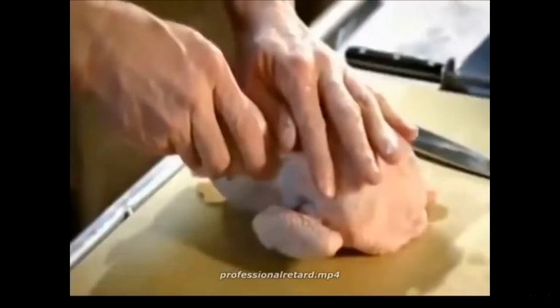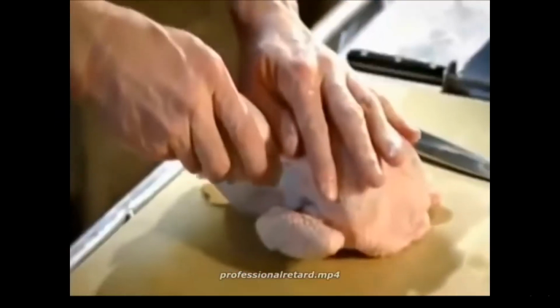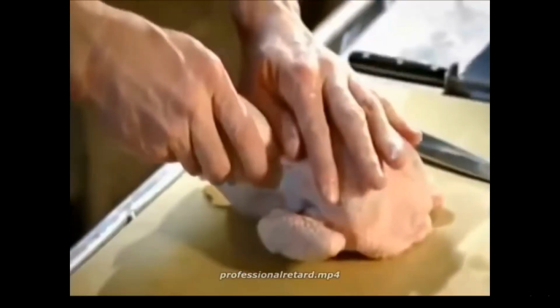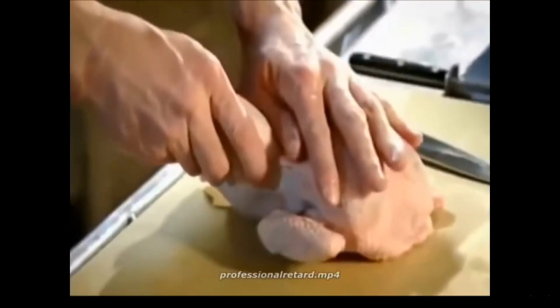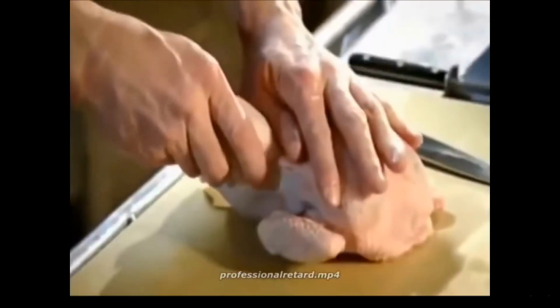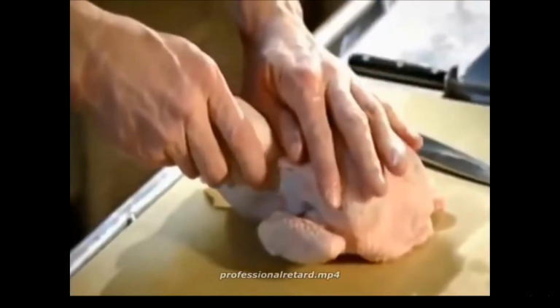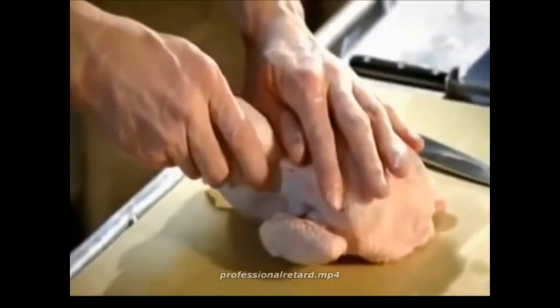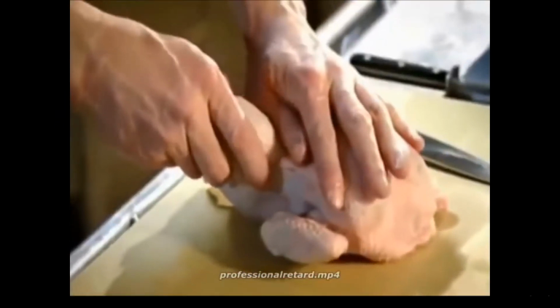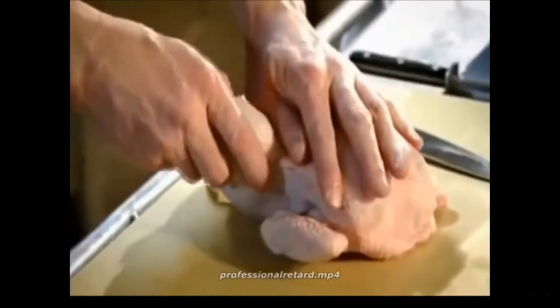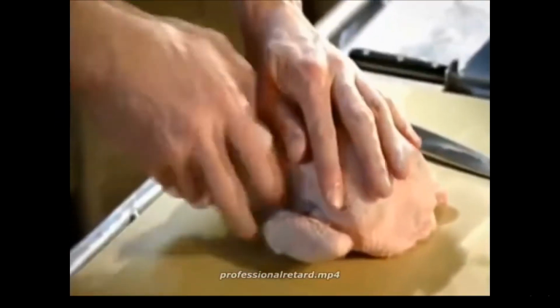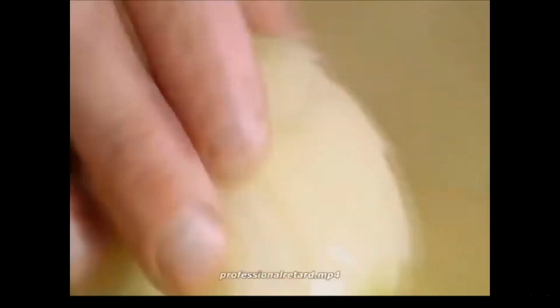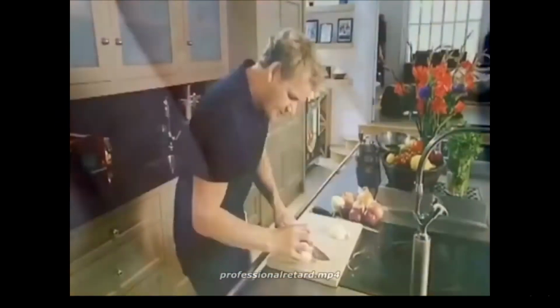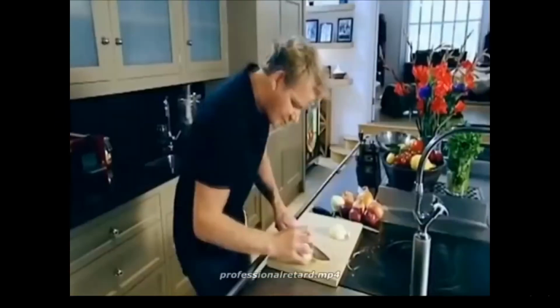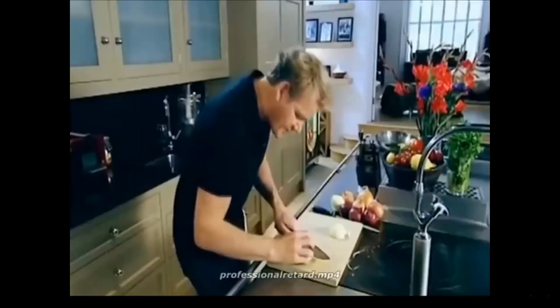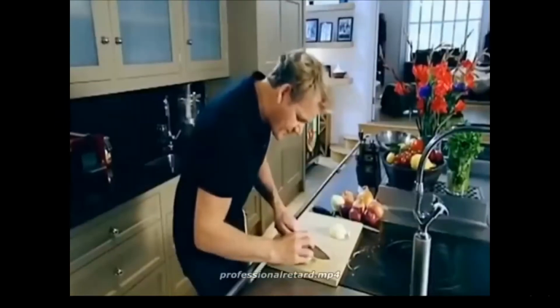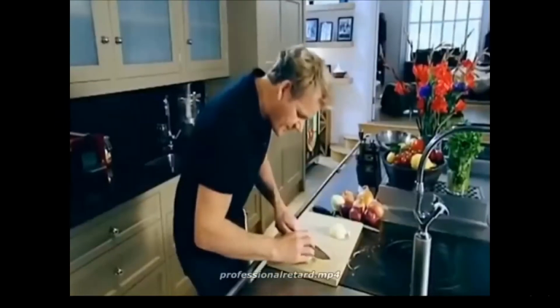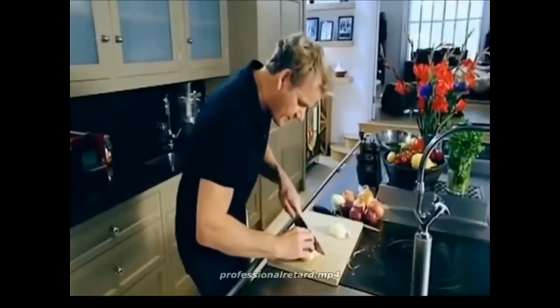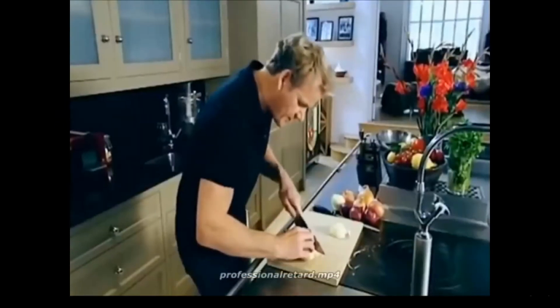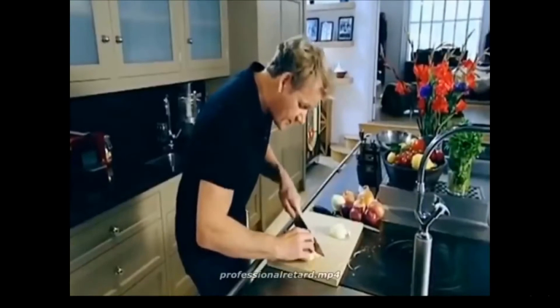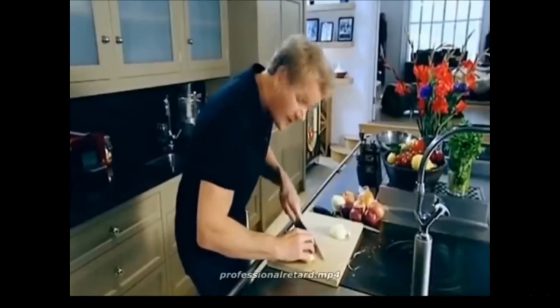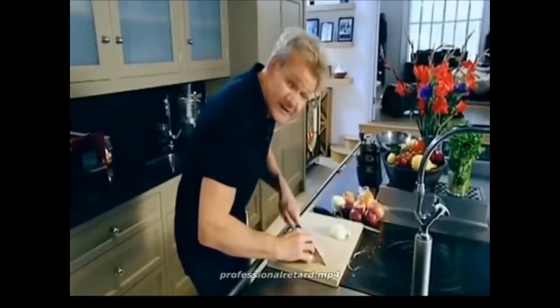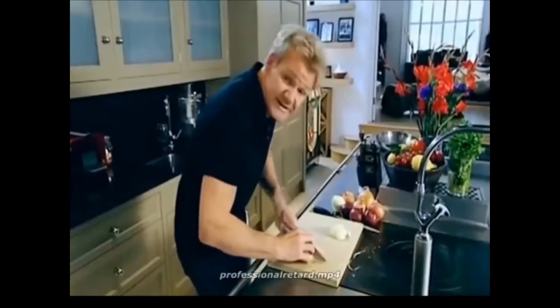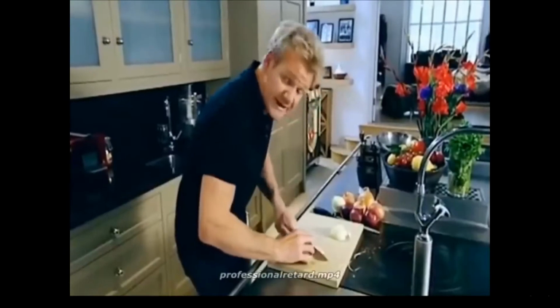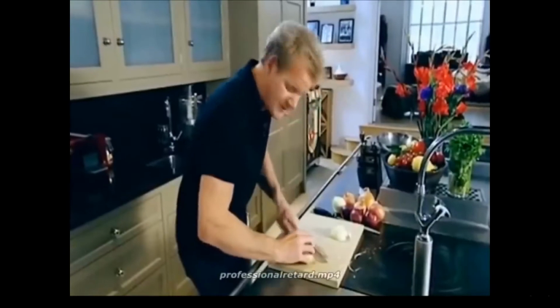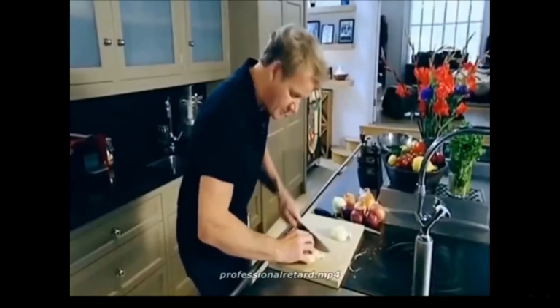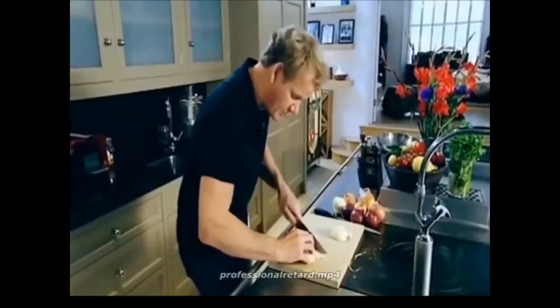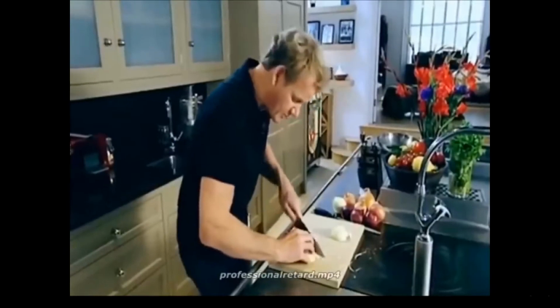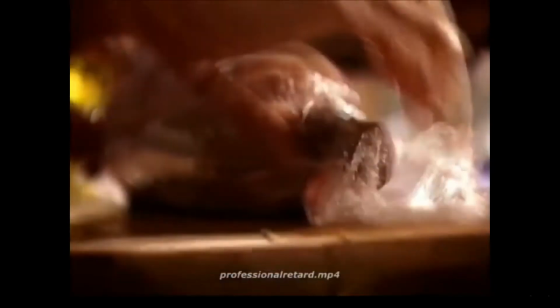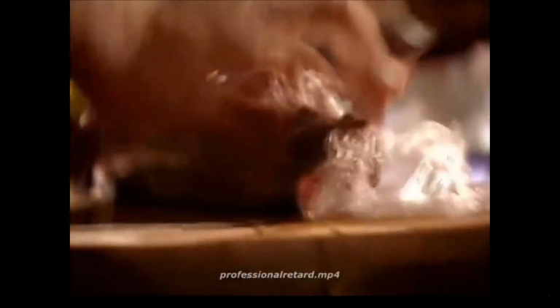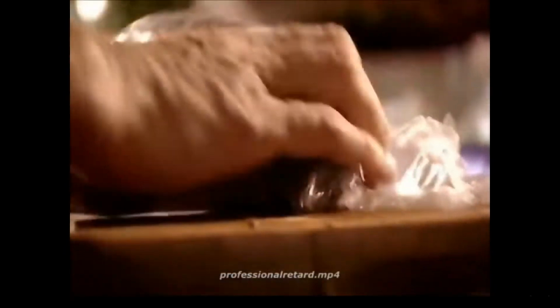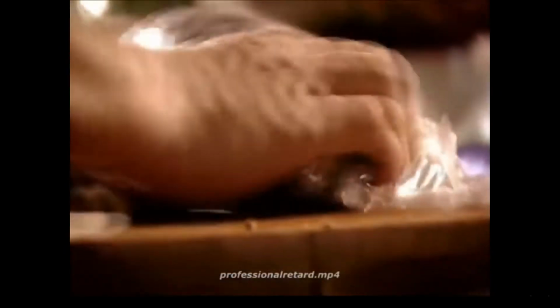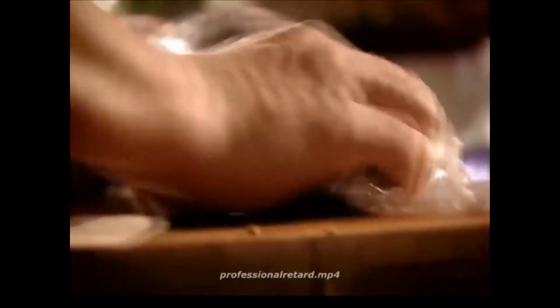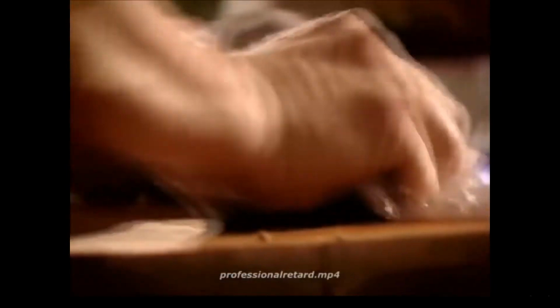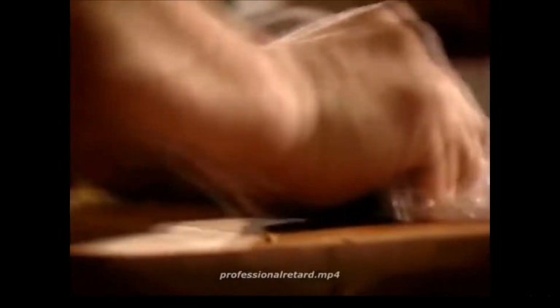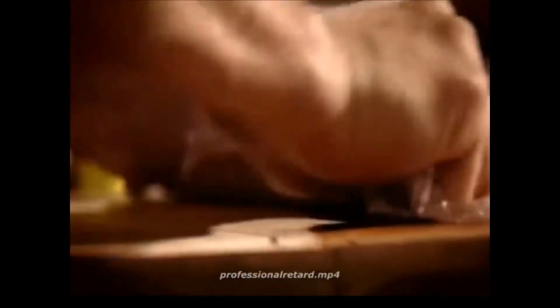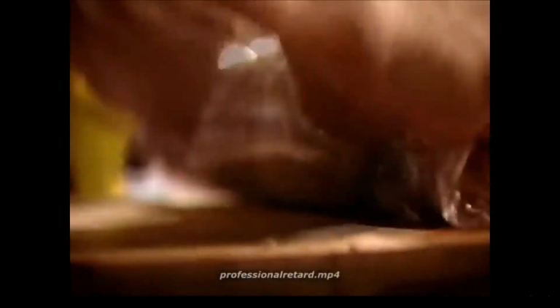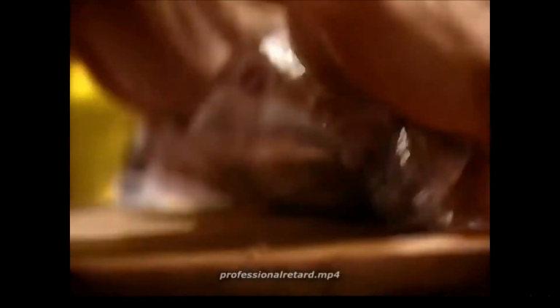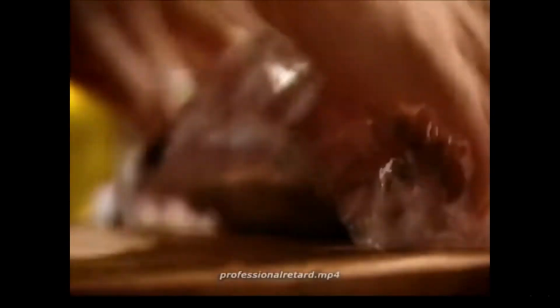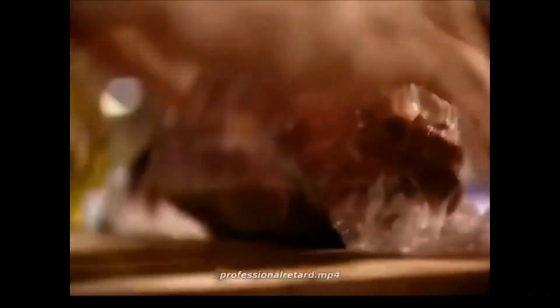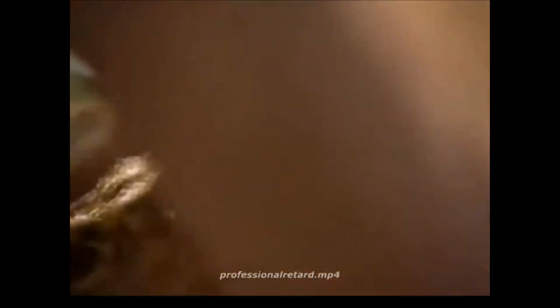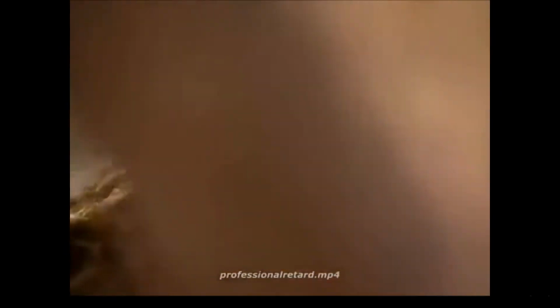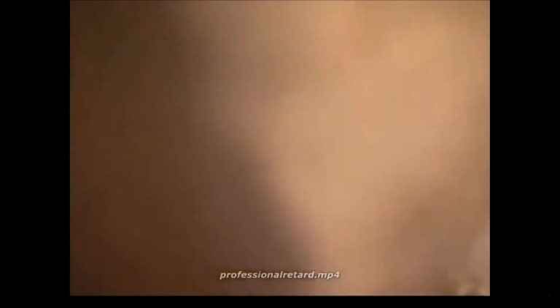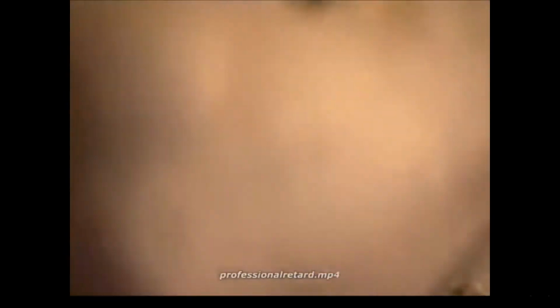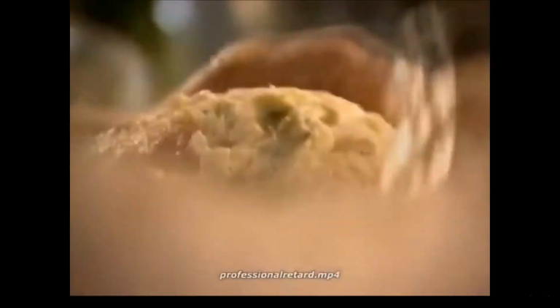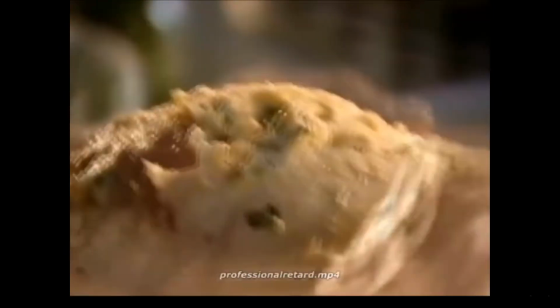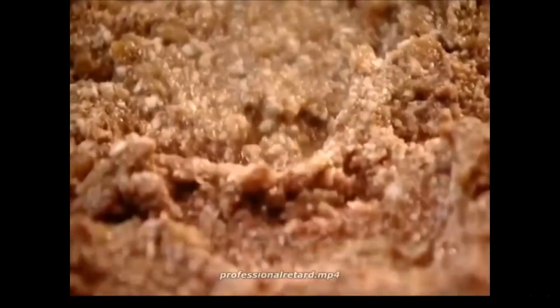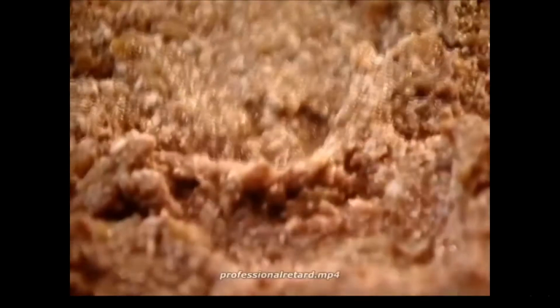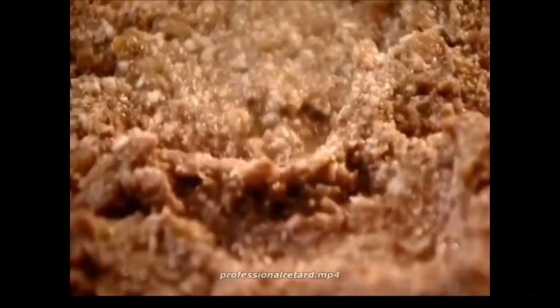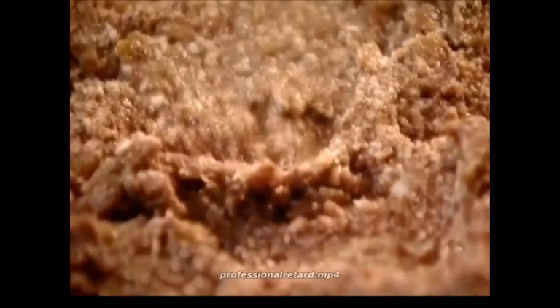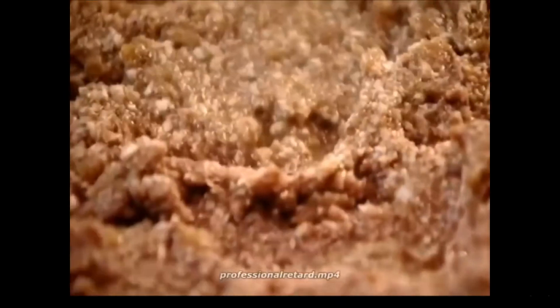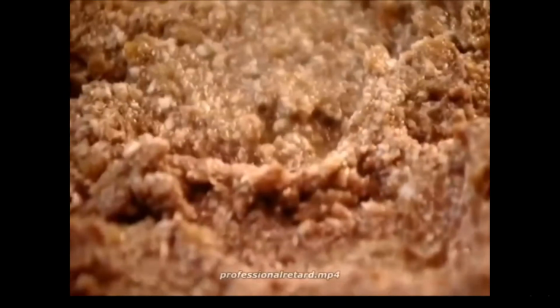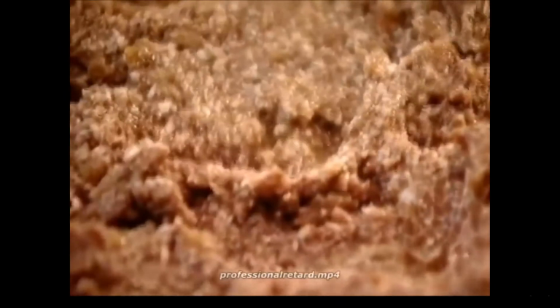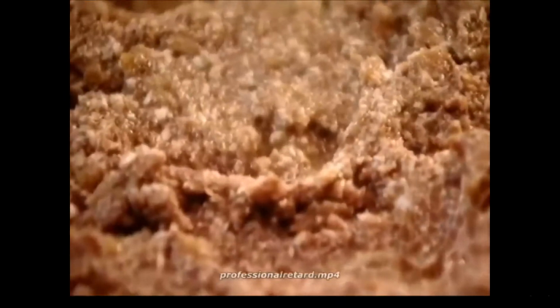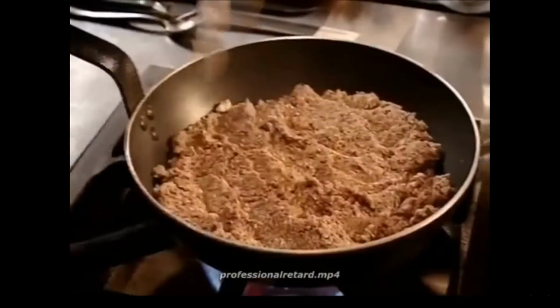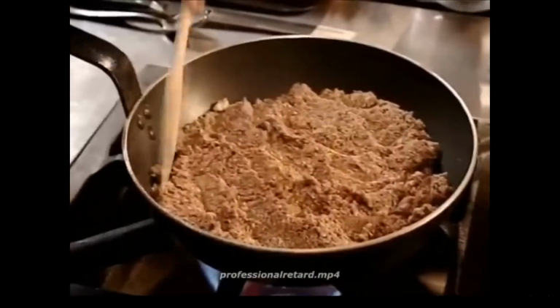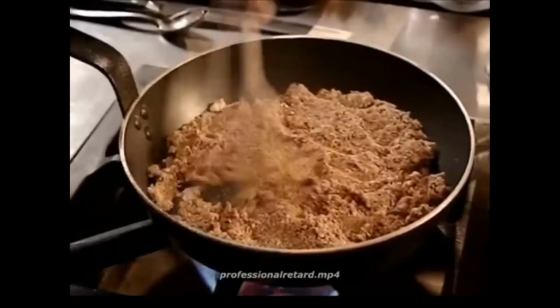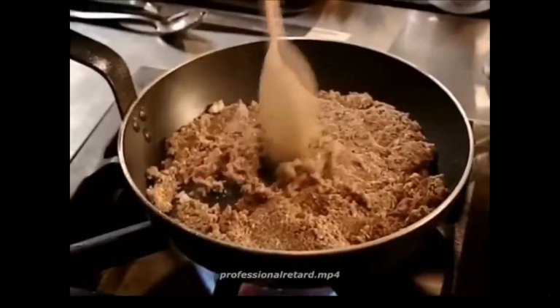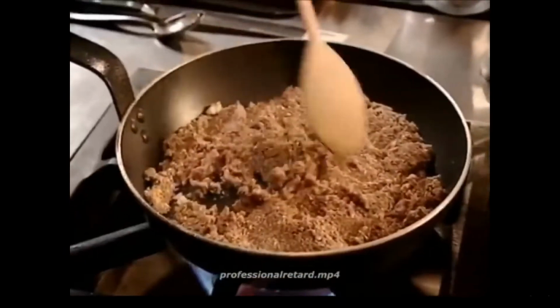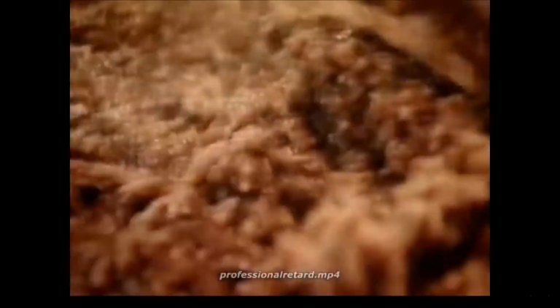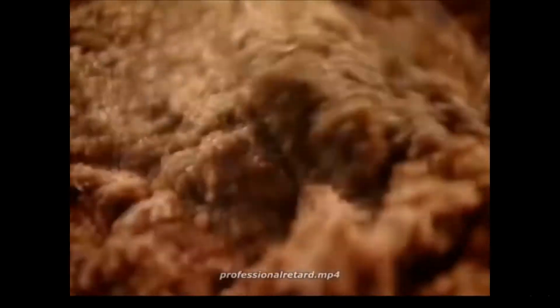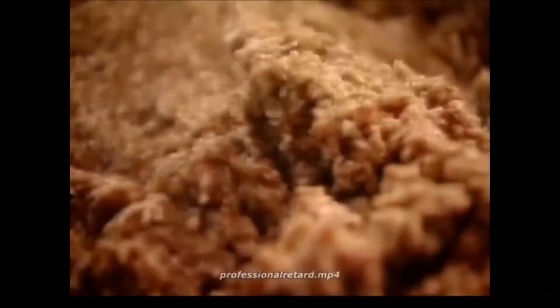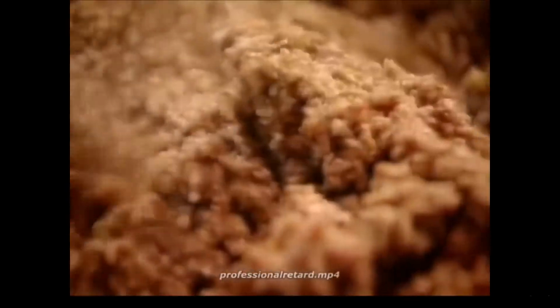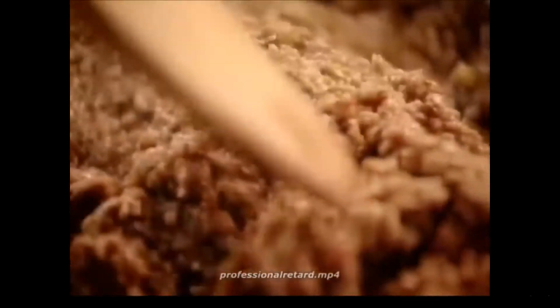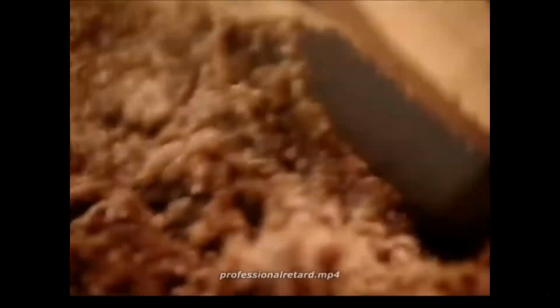Hand on top of the breast, gripping it like a tennis ball. And squeeze. Now you can see the water coming out instantly.